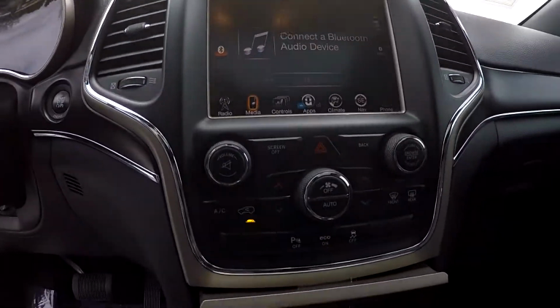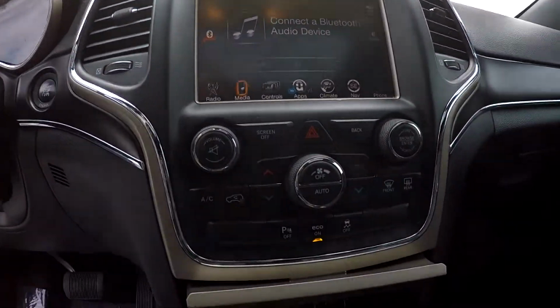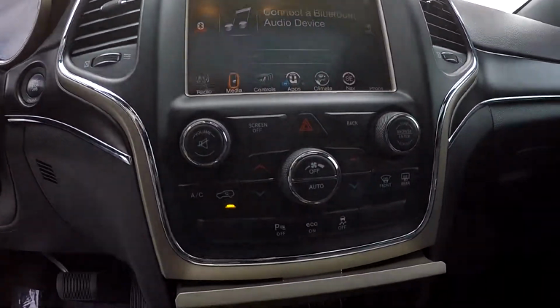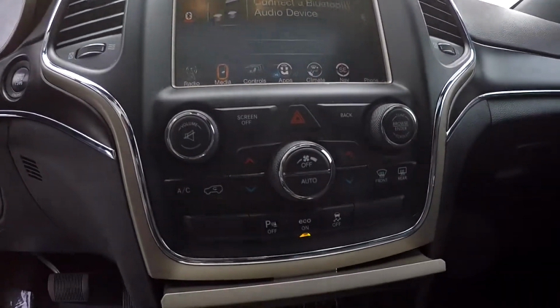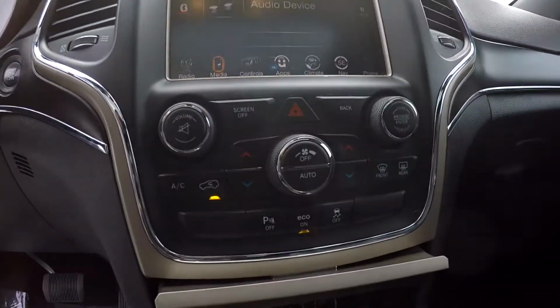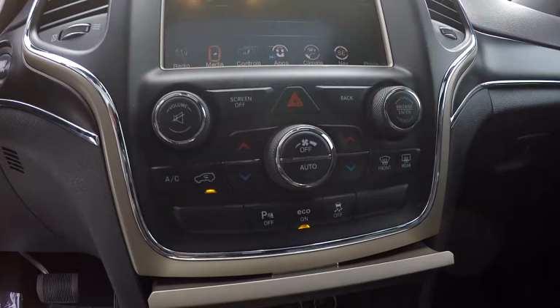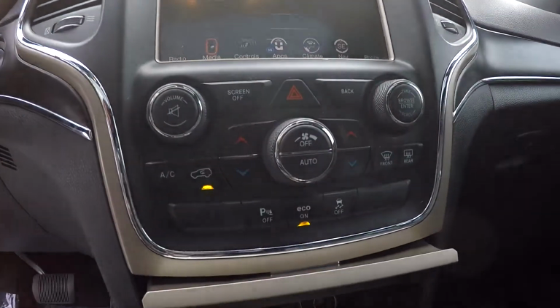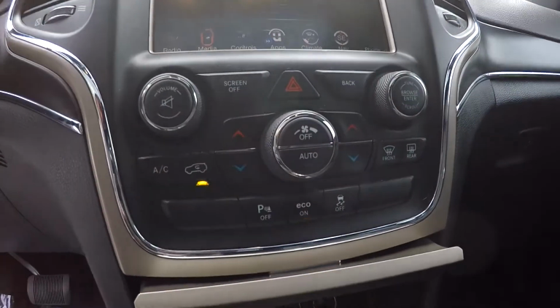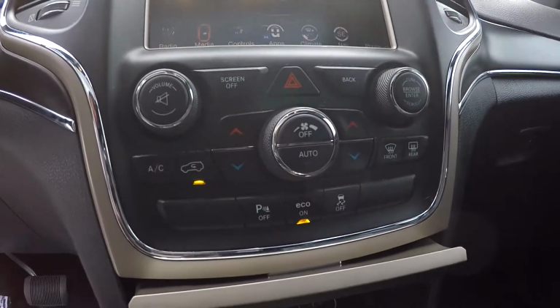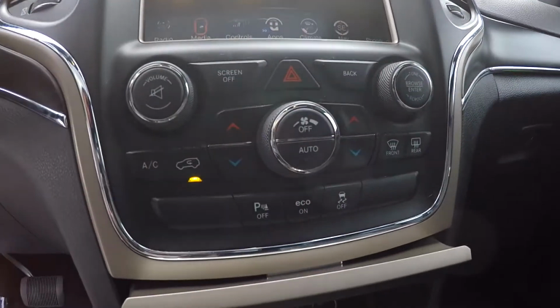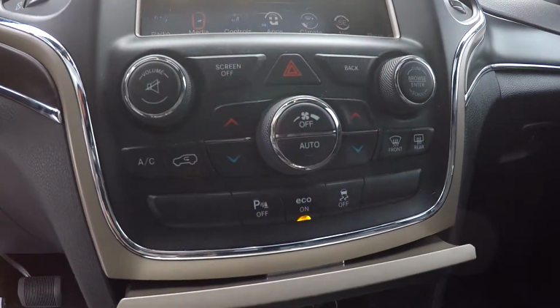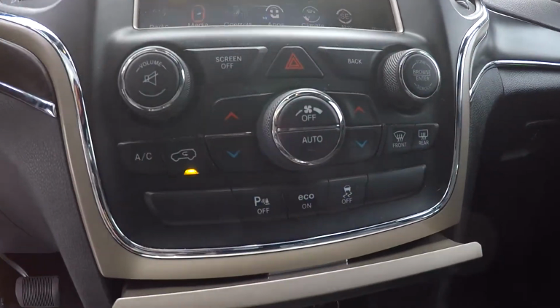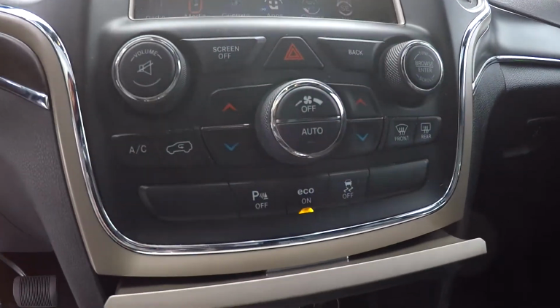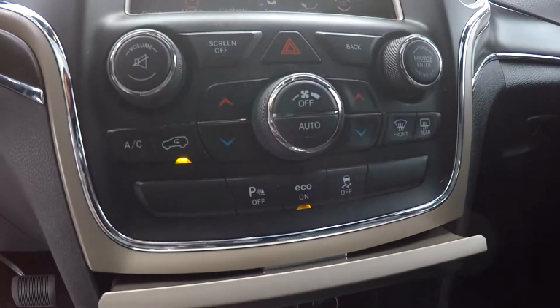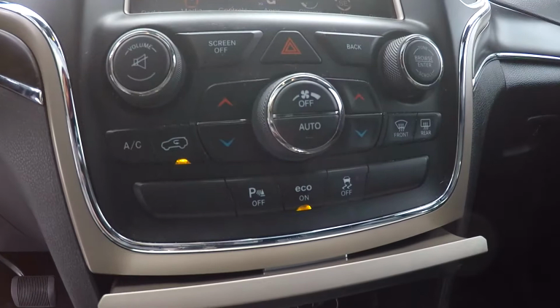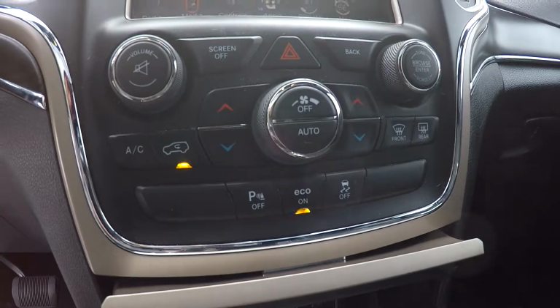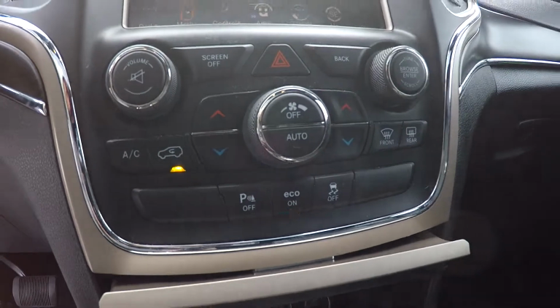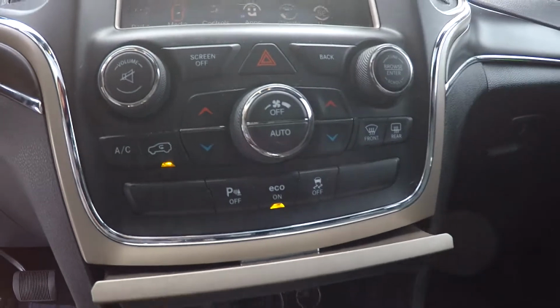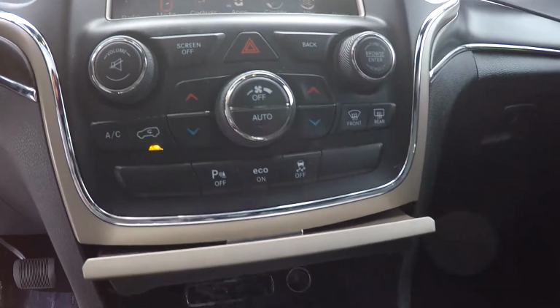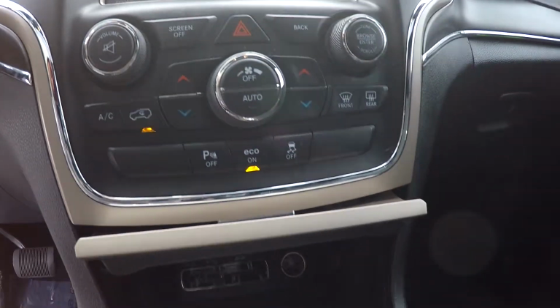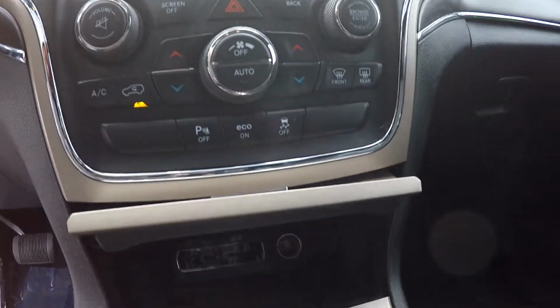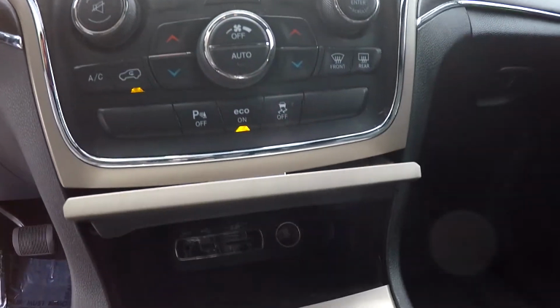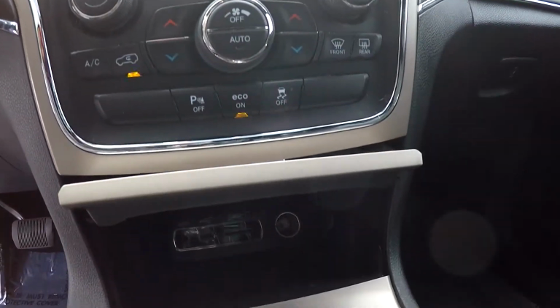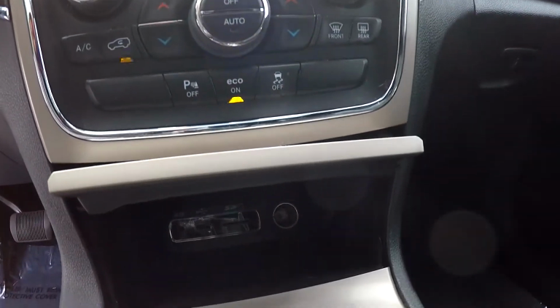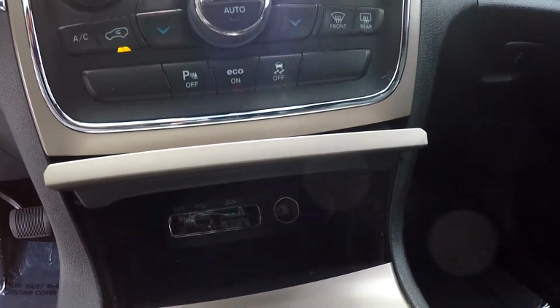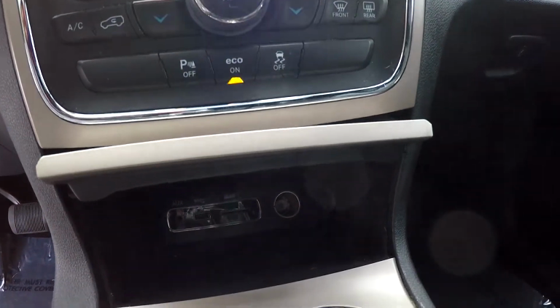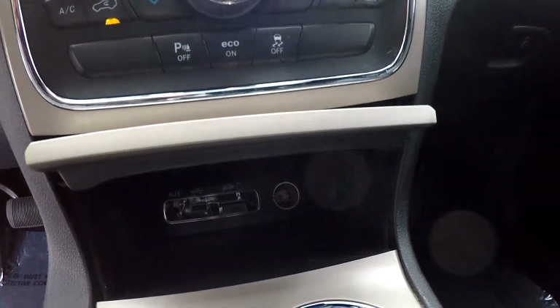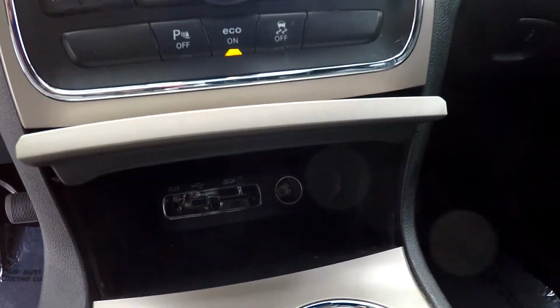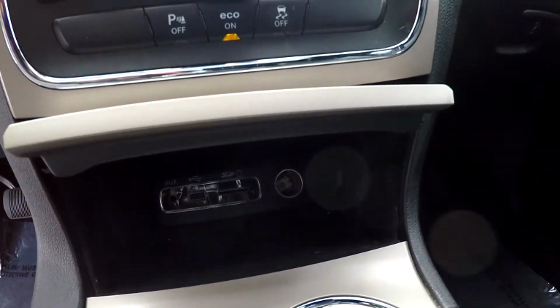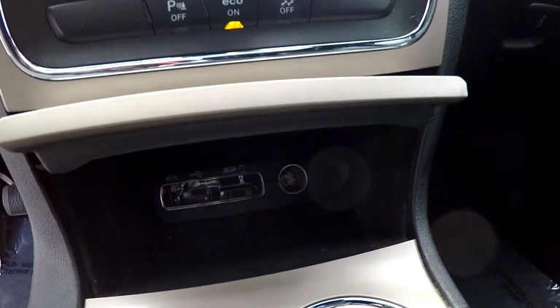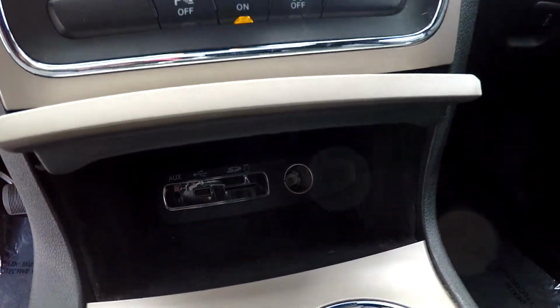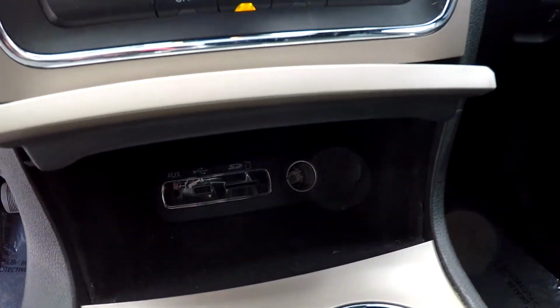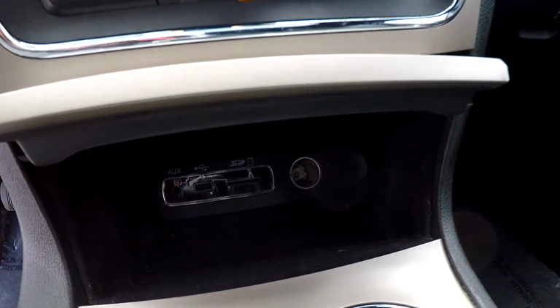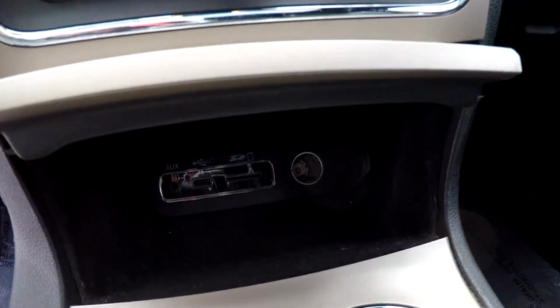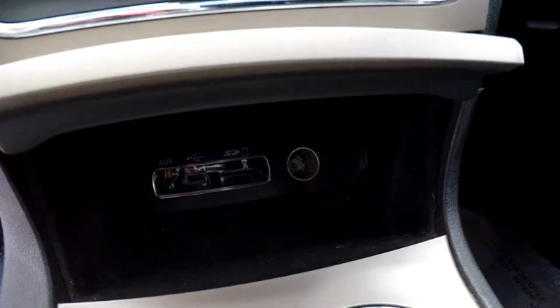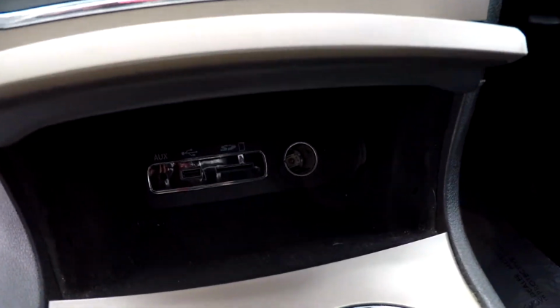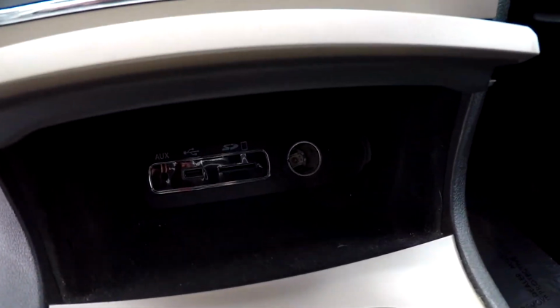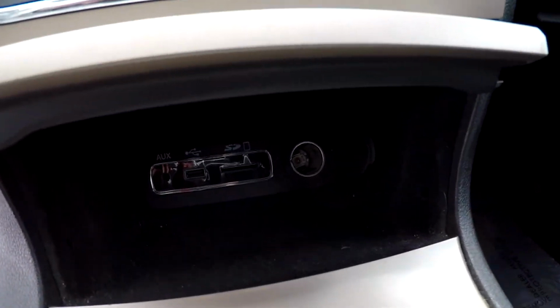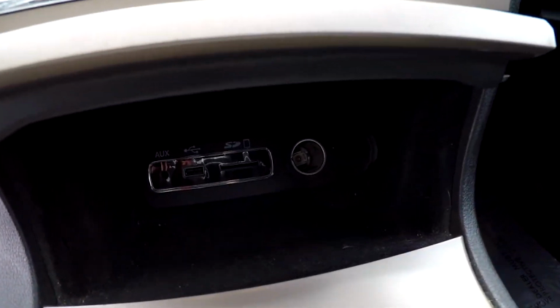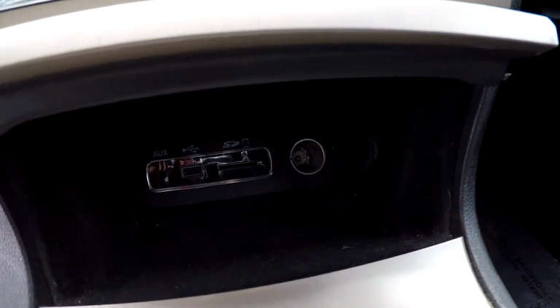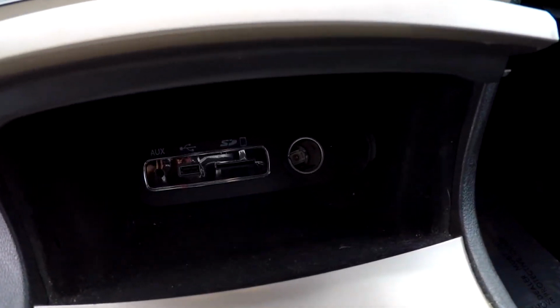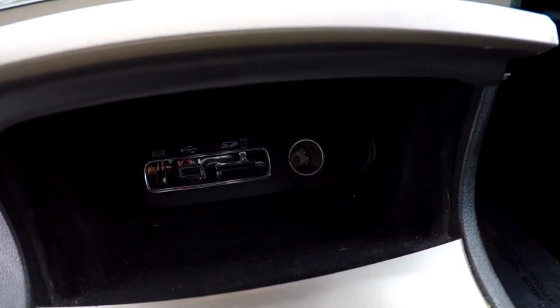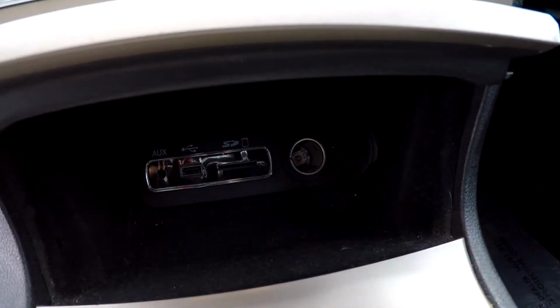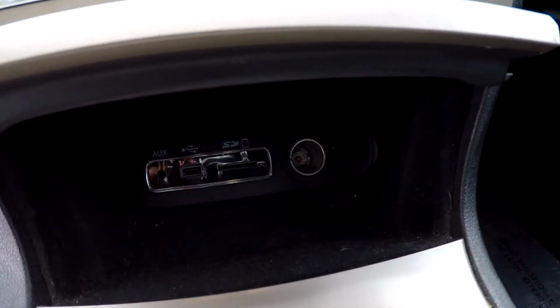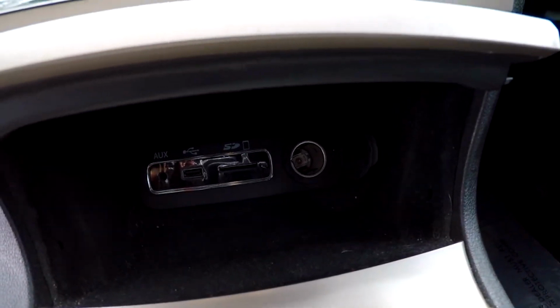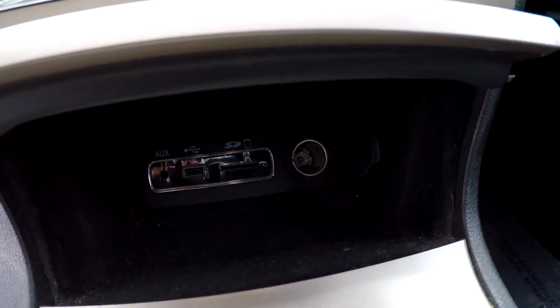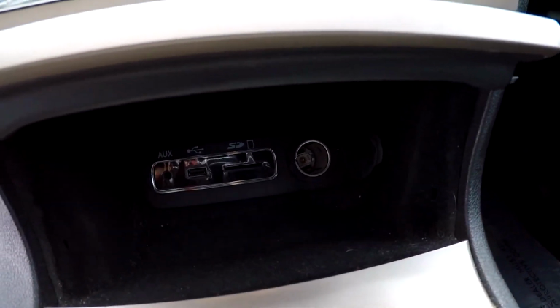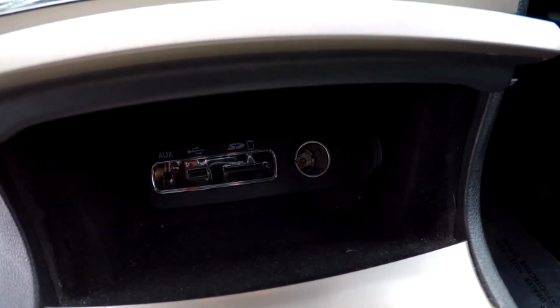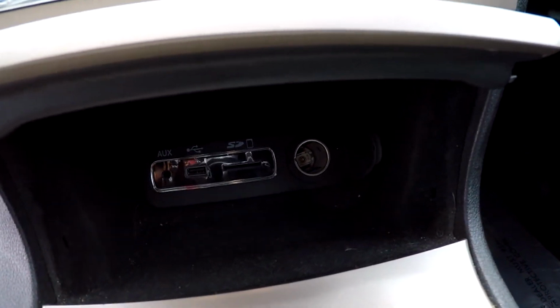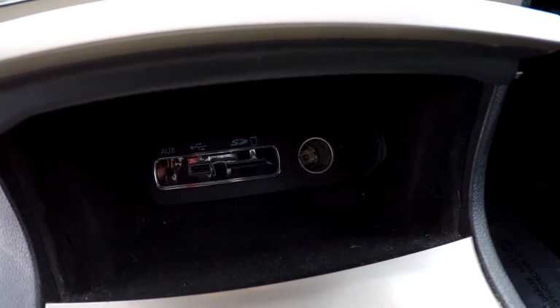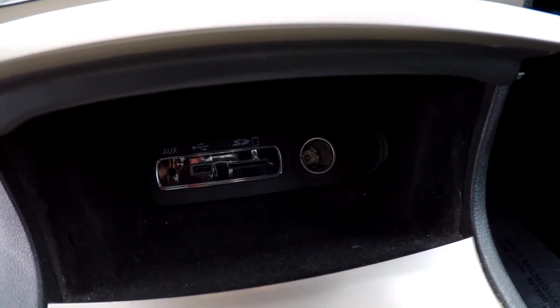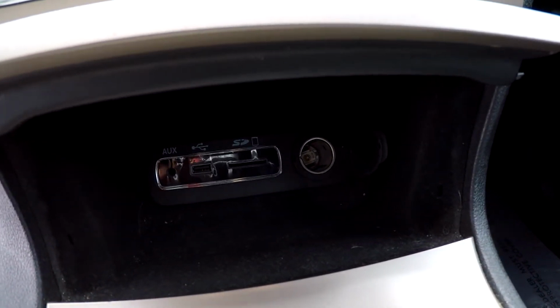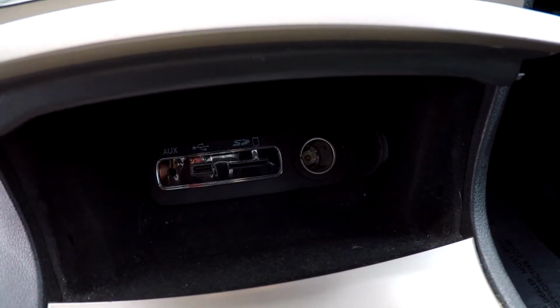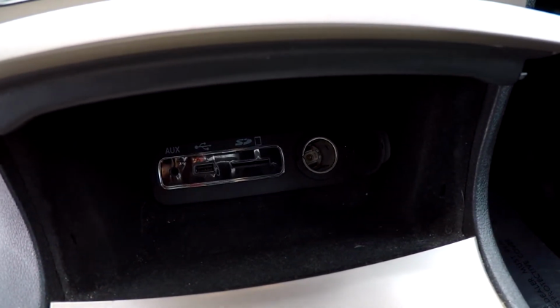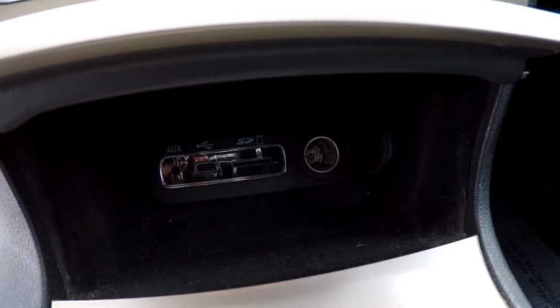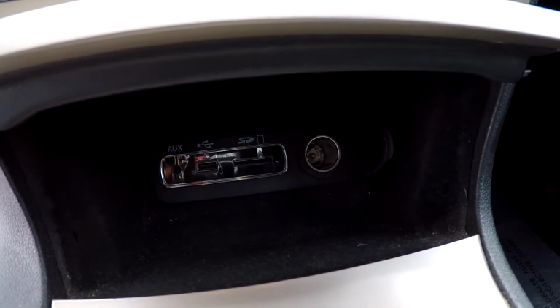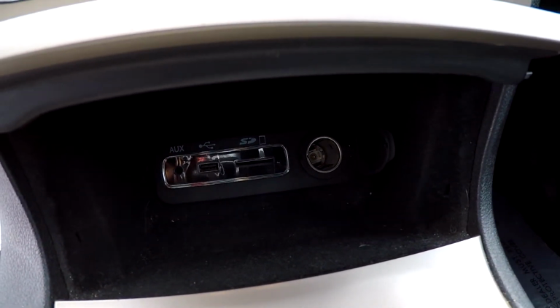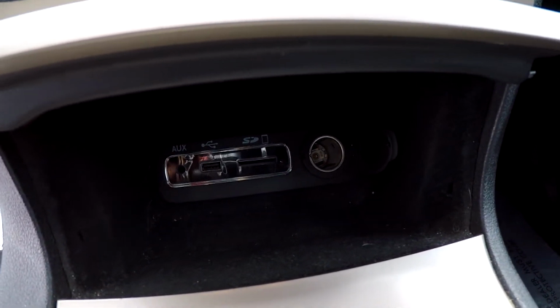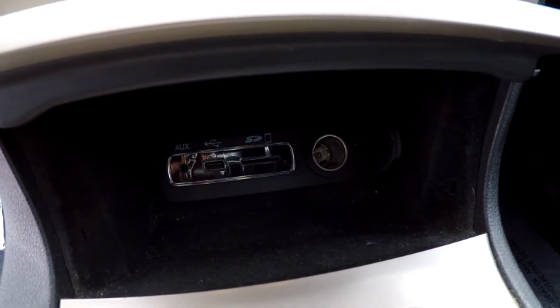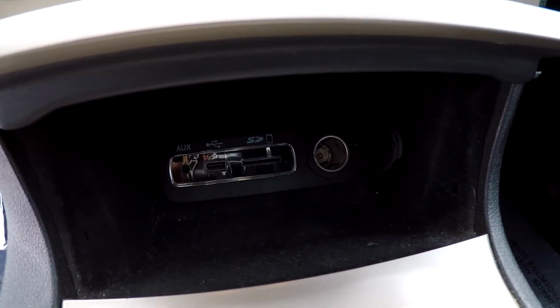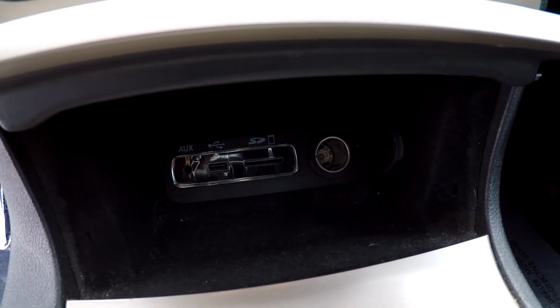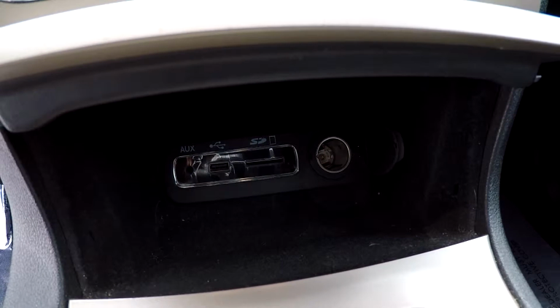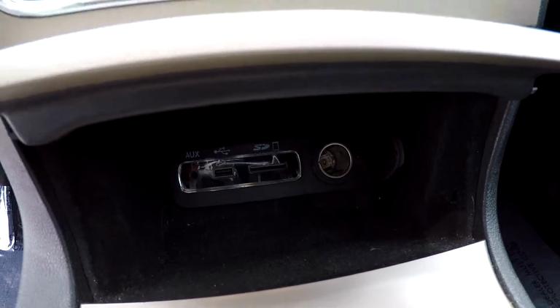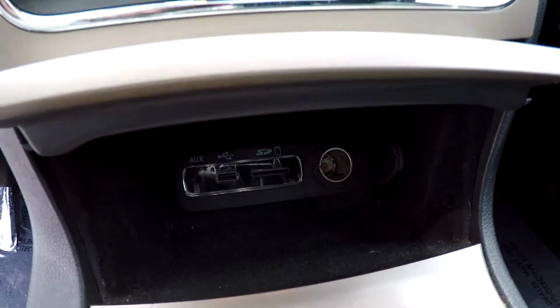Your climate control is going to be just below. You can come down here and see also that you are going to have an additional power port along with USB, auxiliary, and SD.